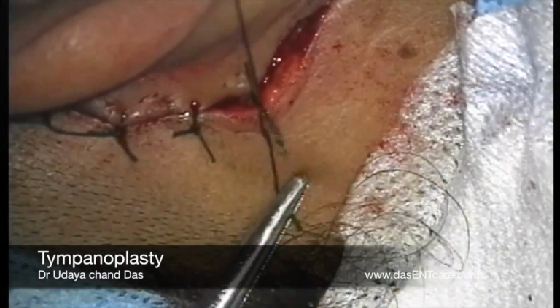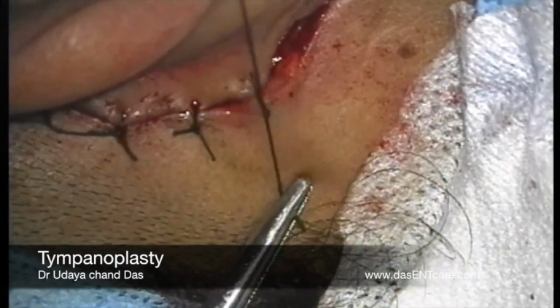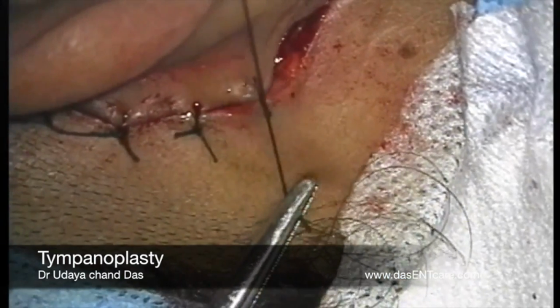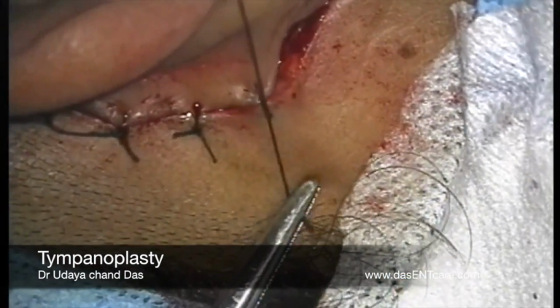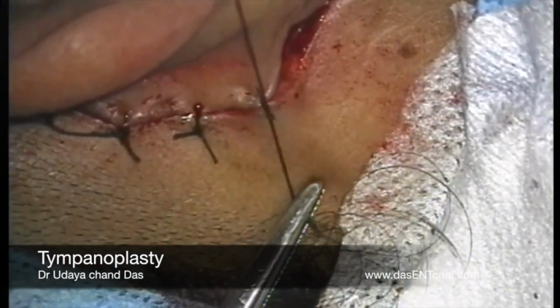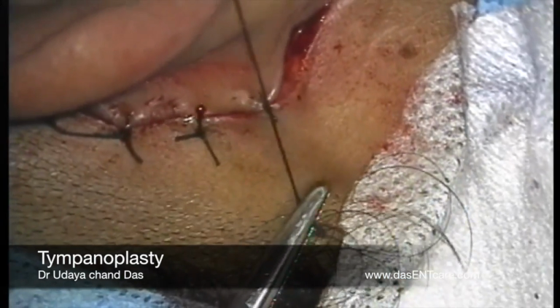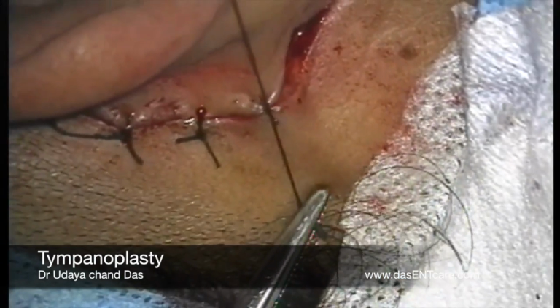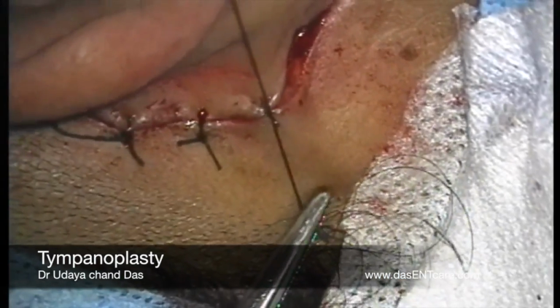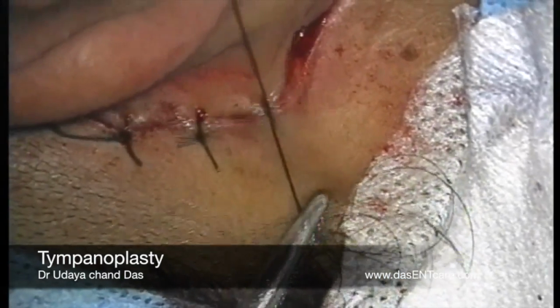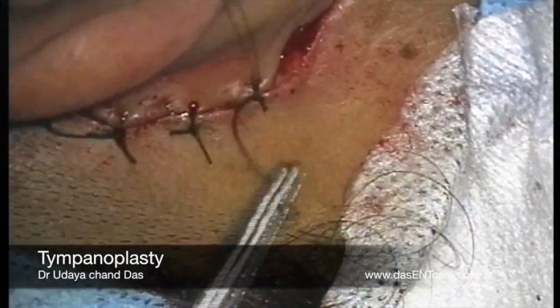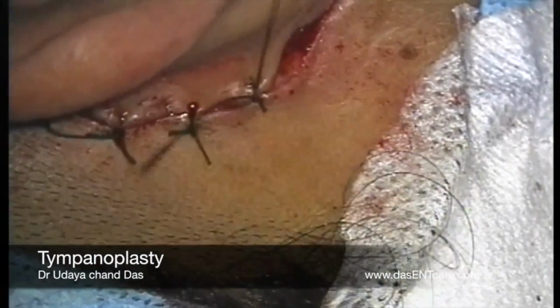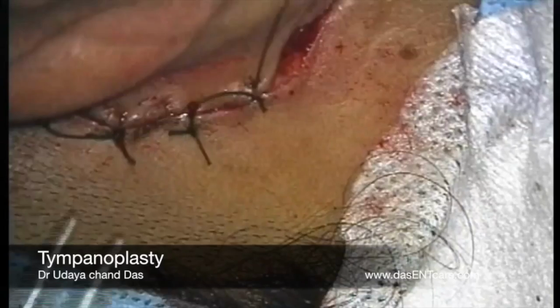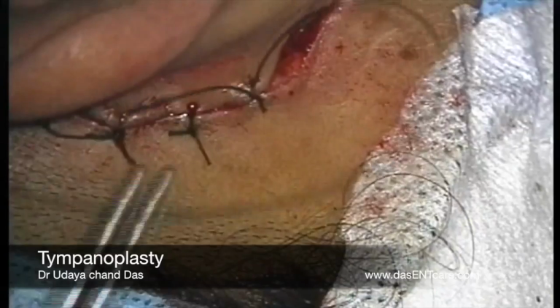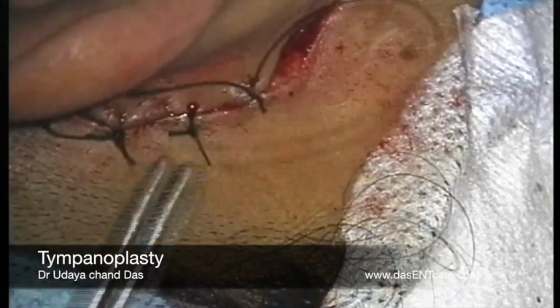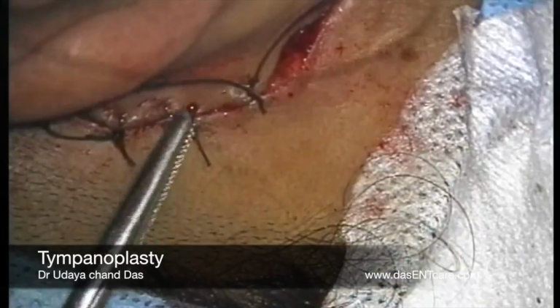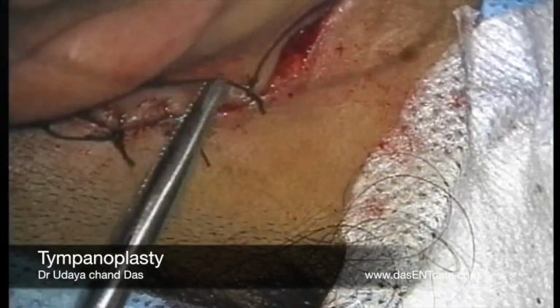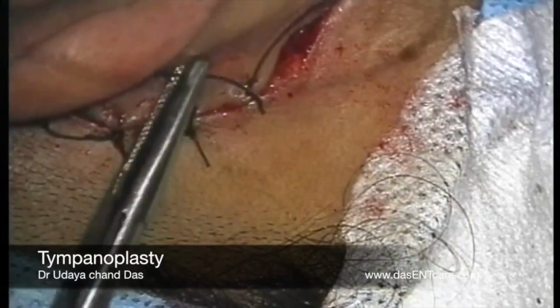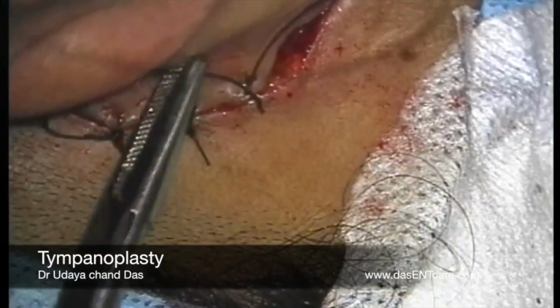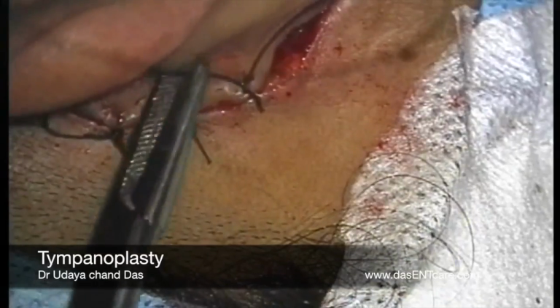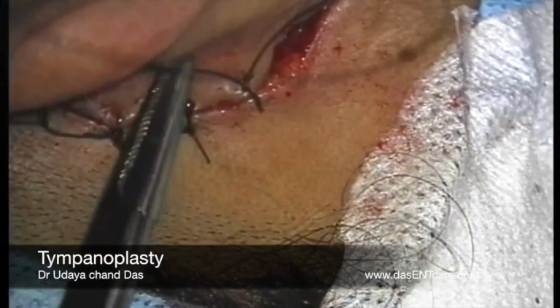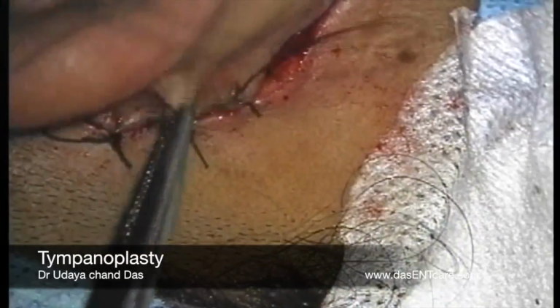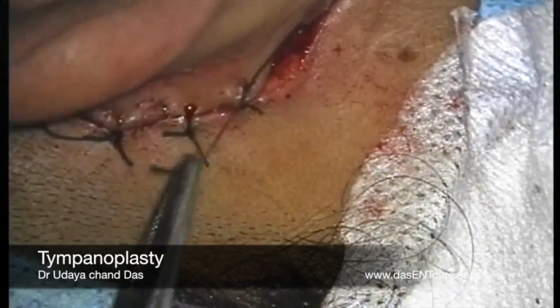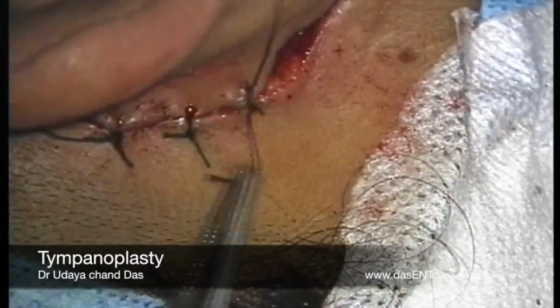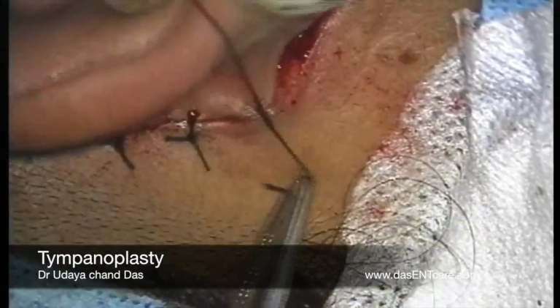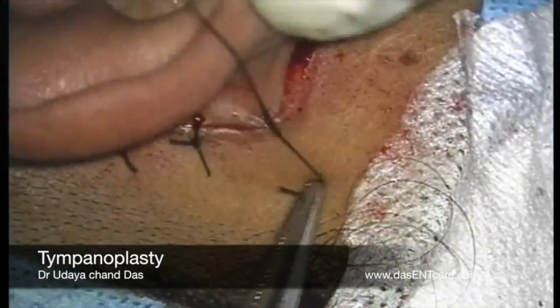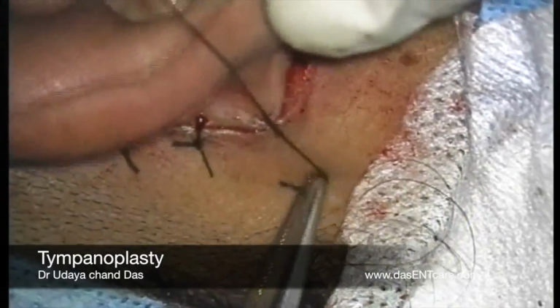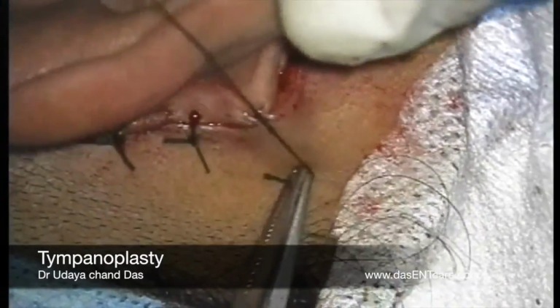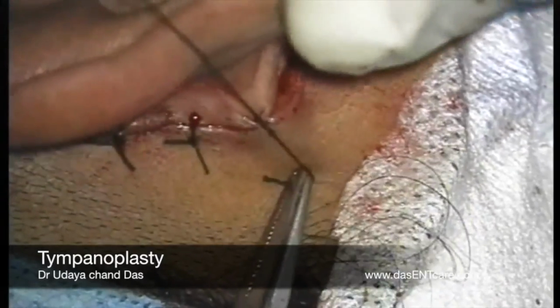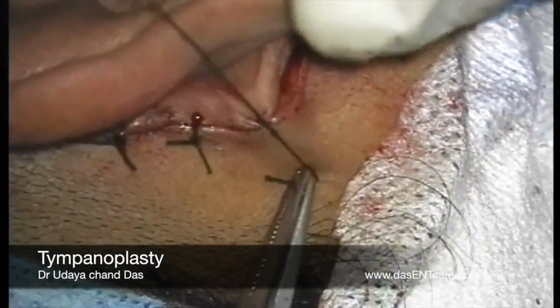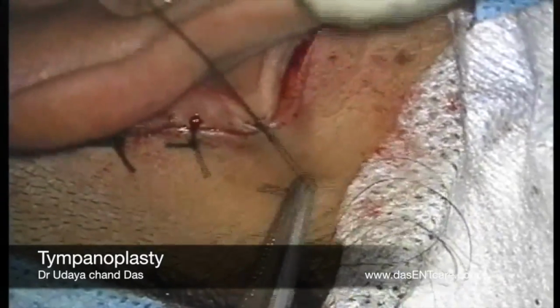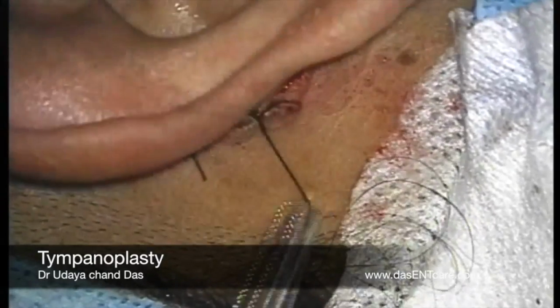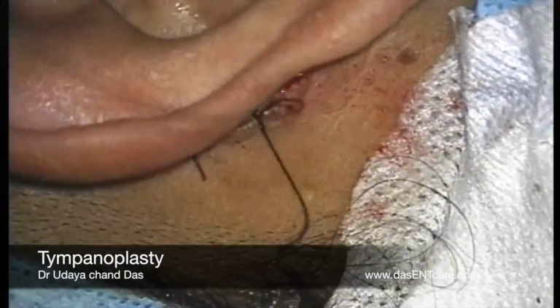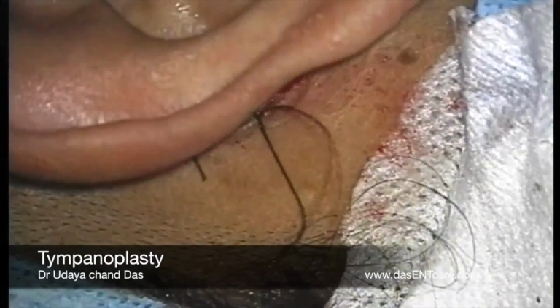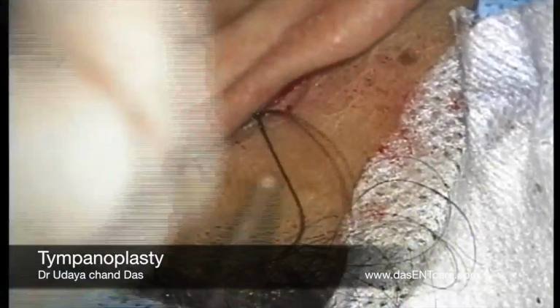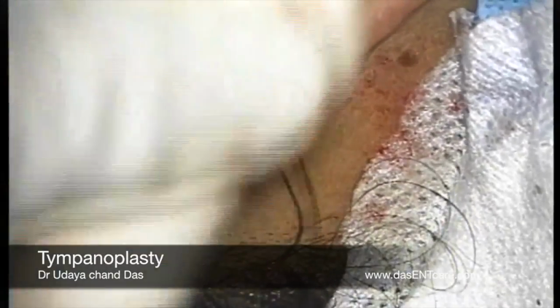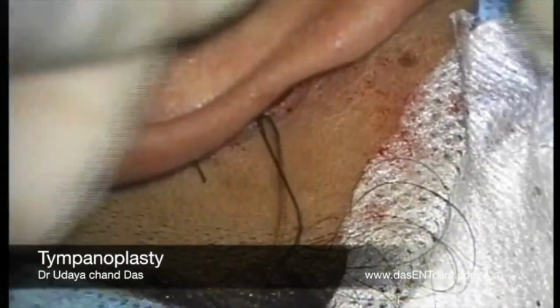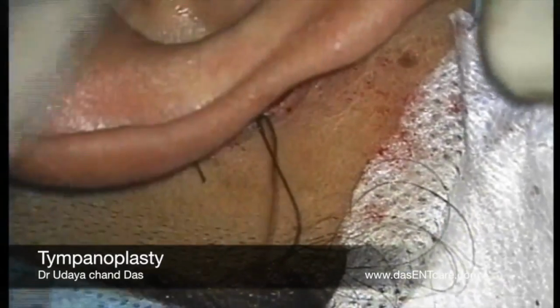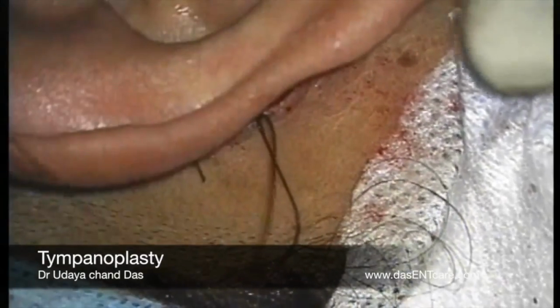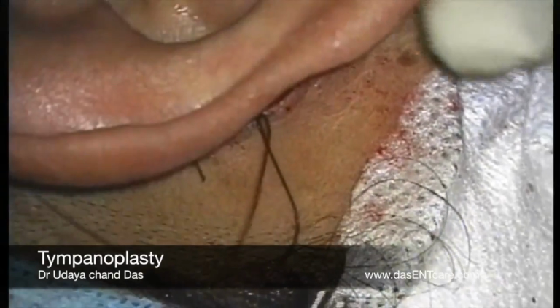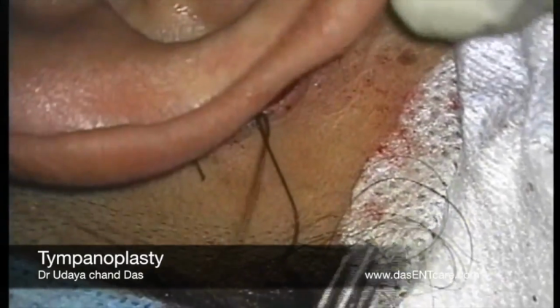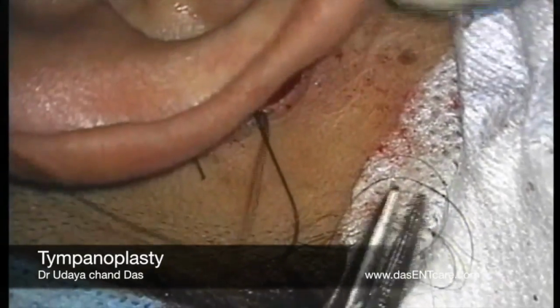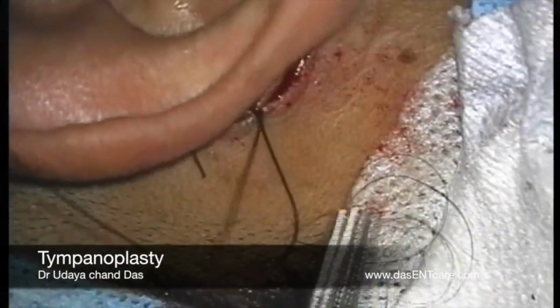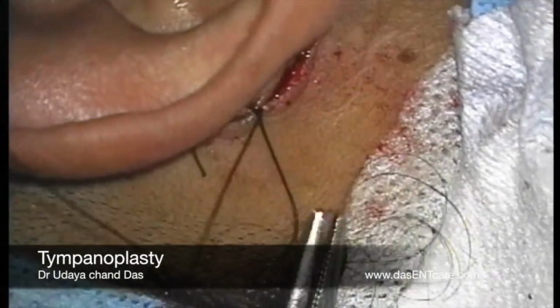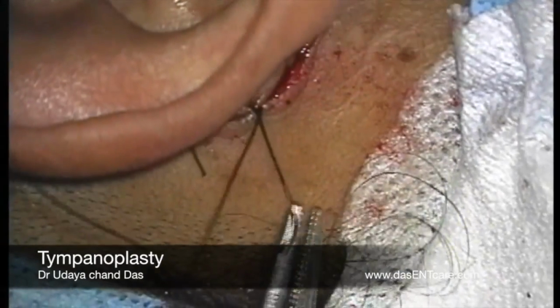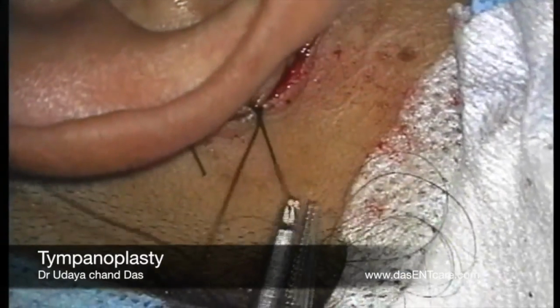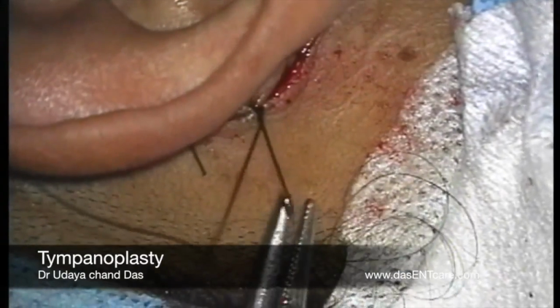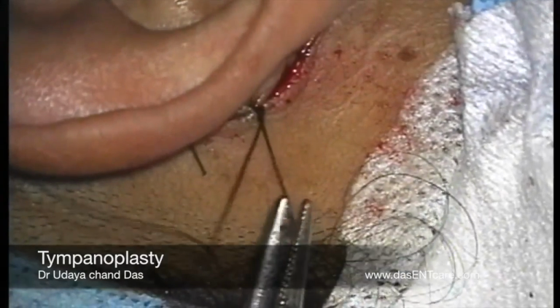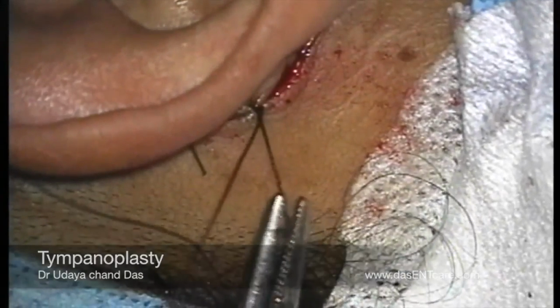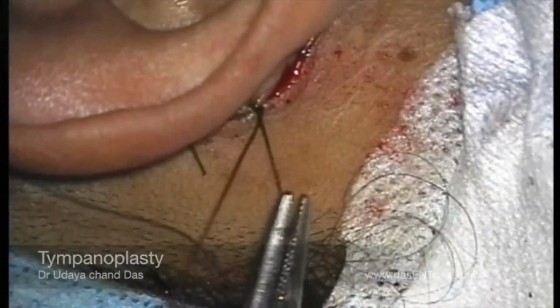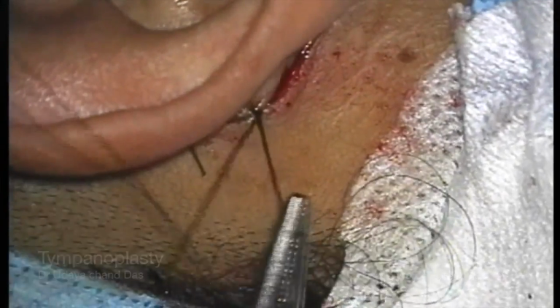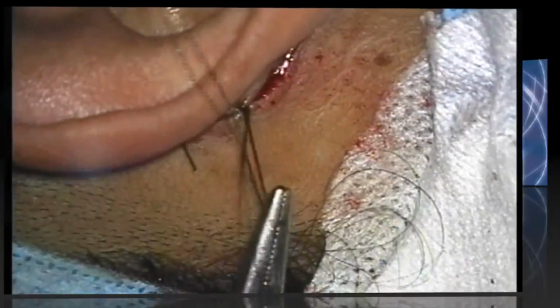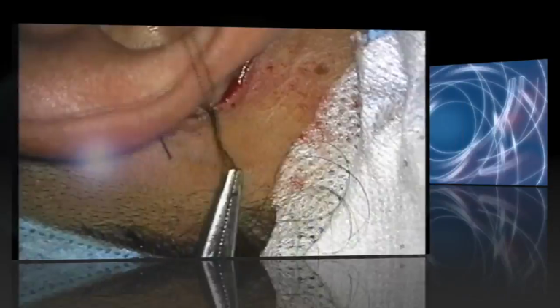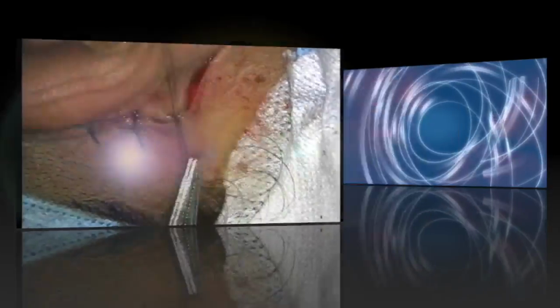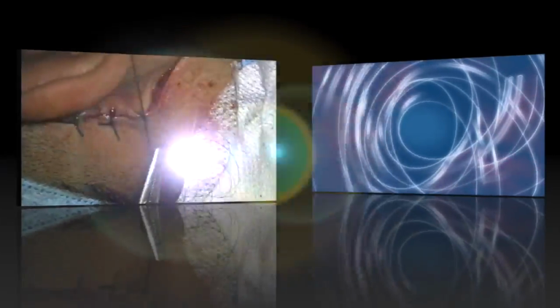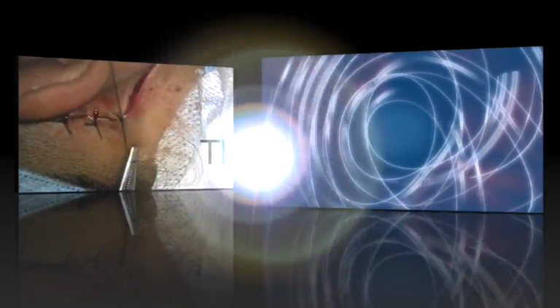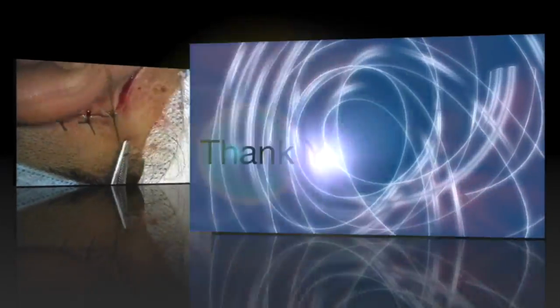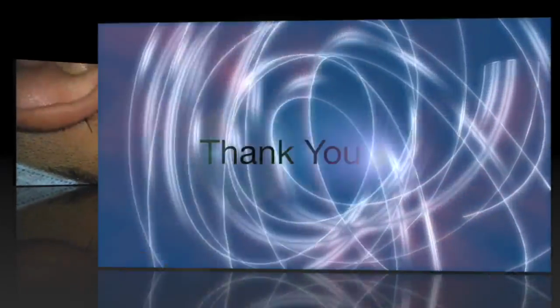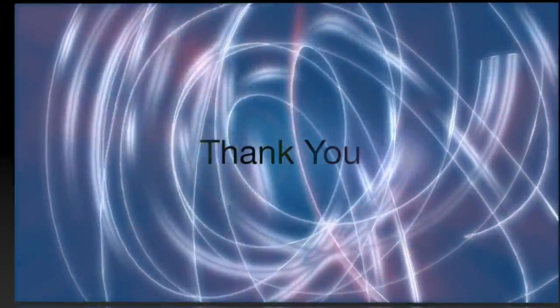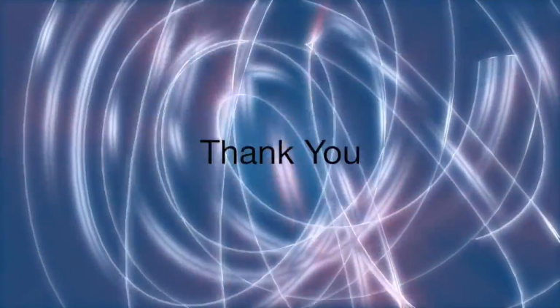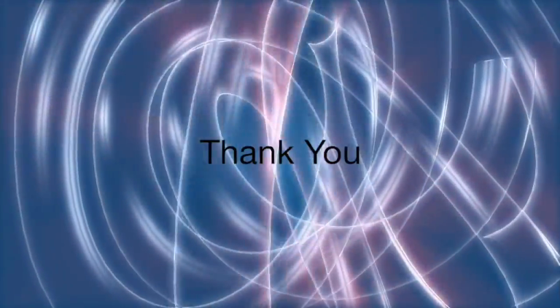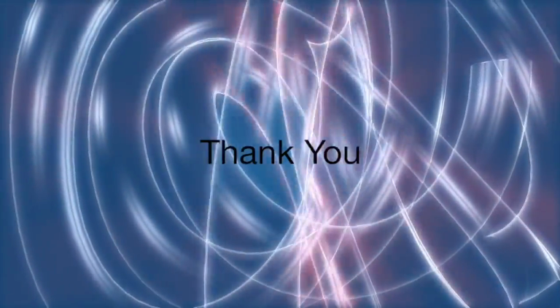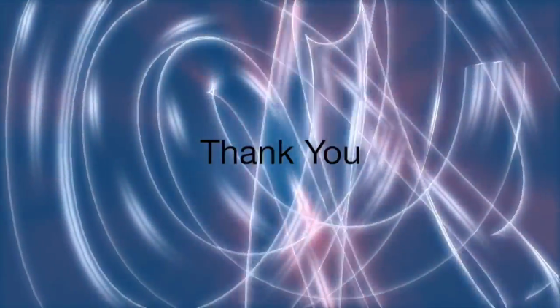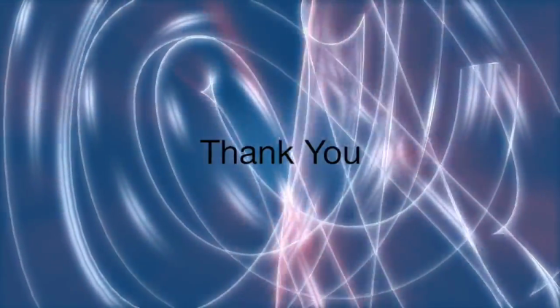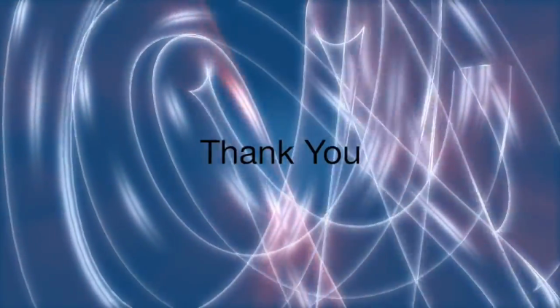The results of this surgery are very good if it is done with this sandwich technique, underlay technique. Thank you.